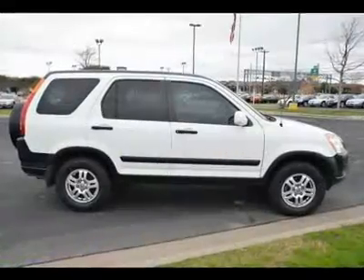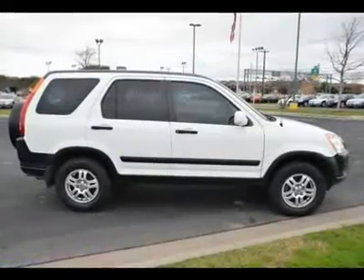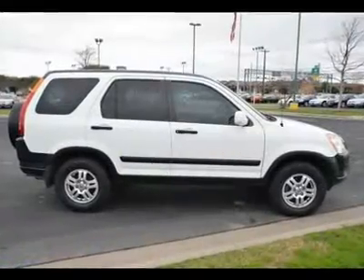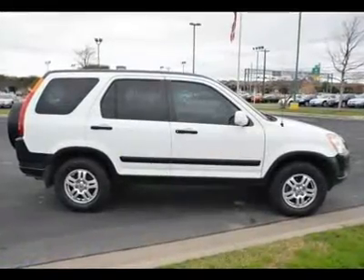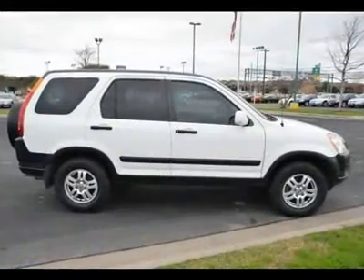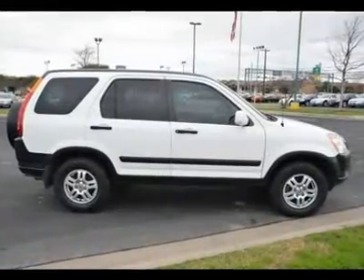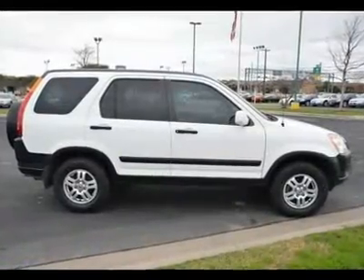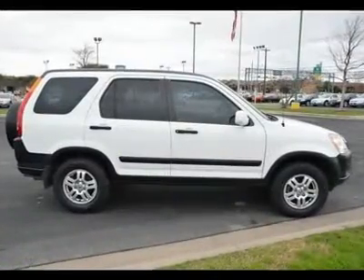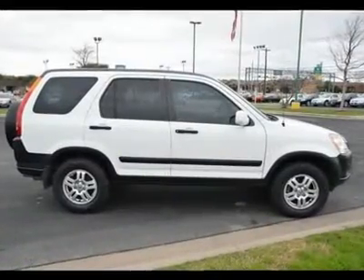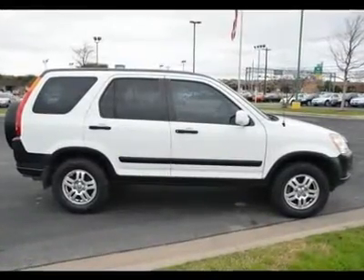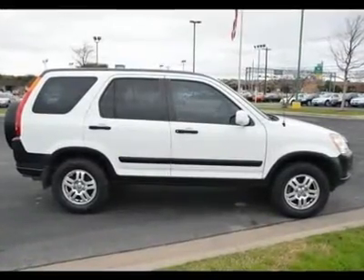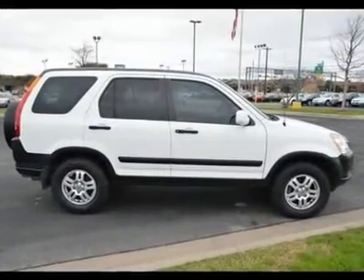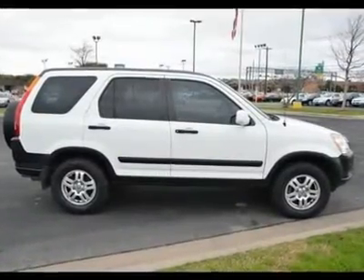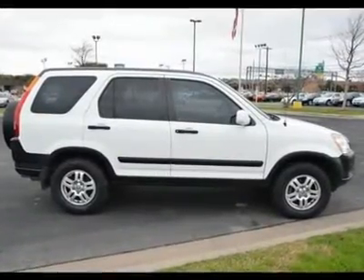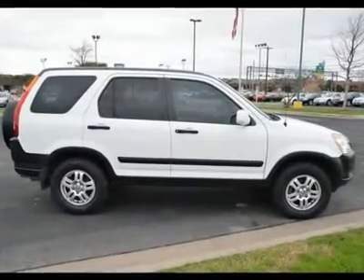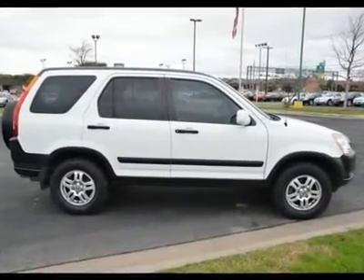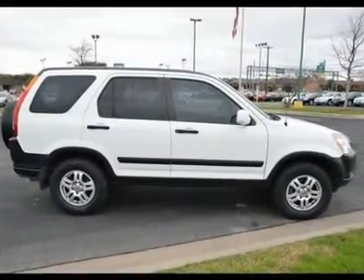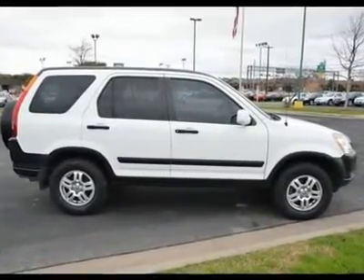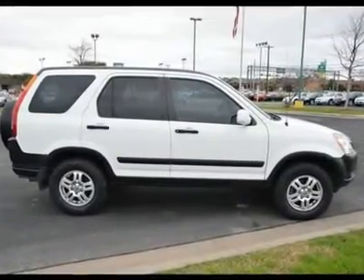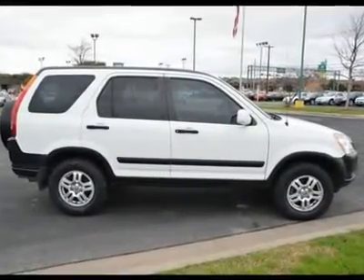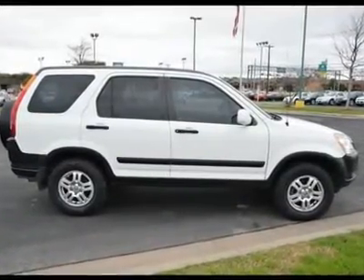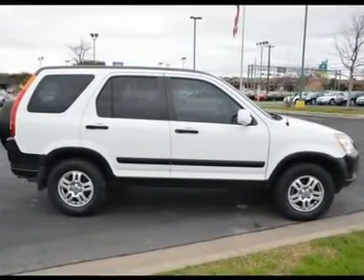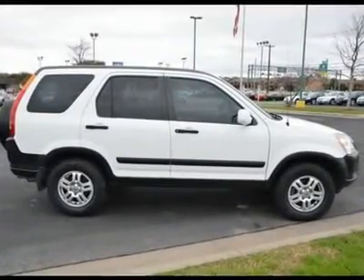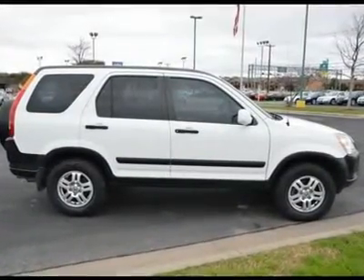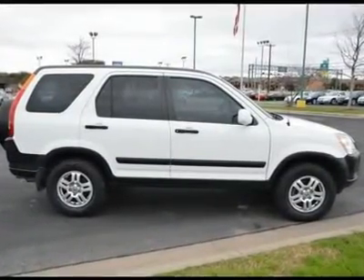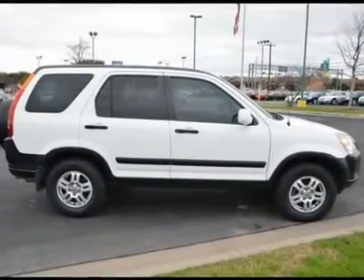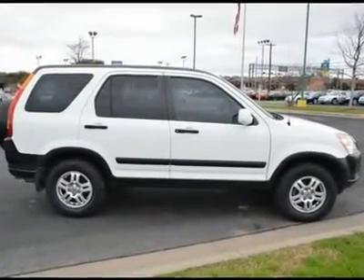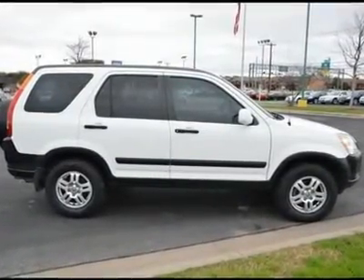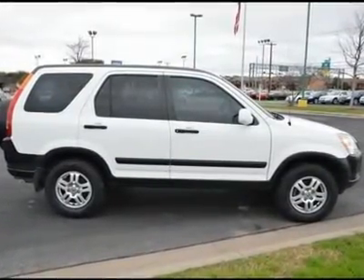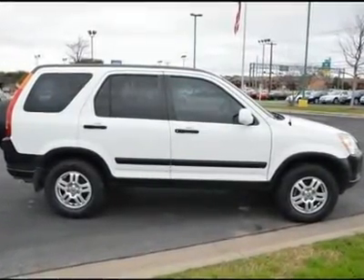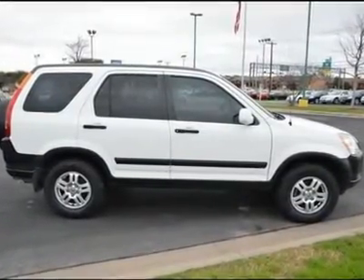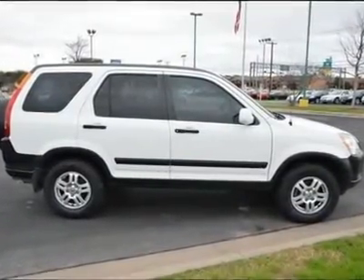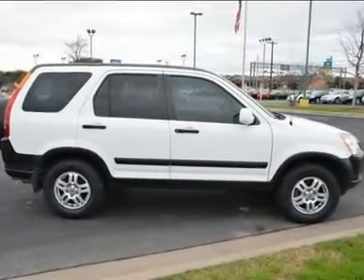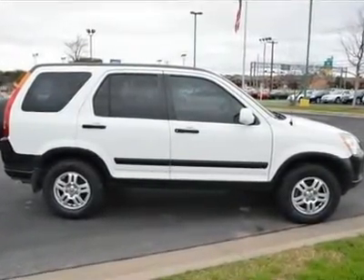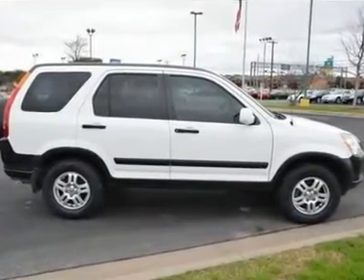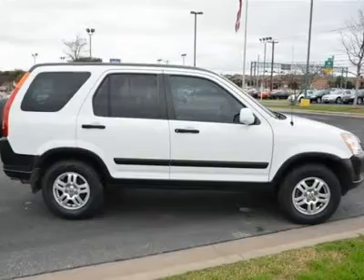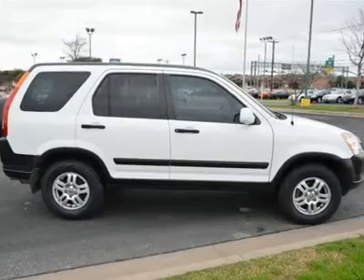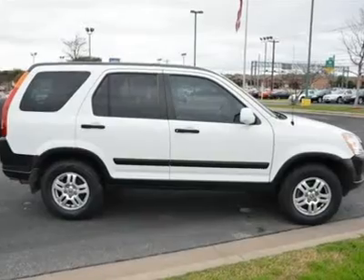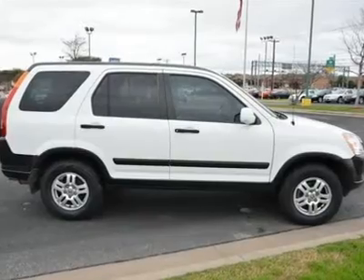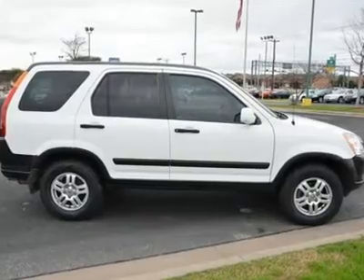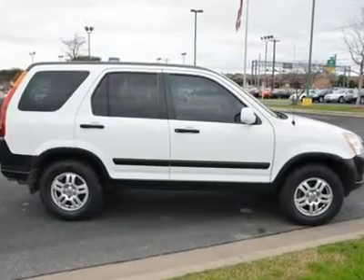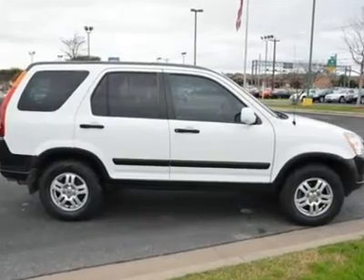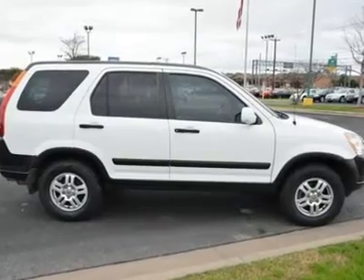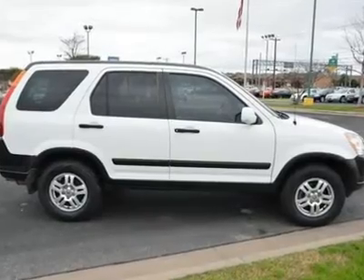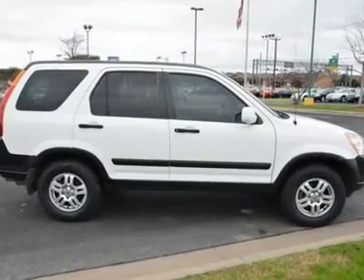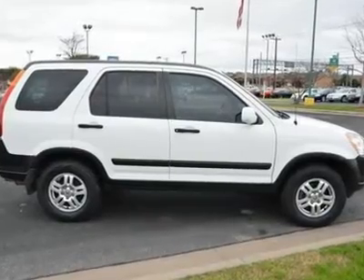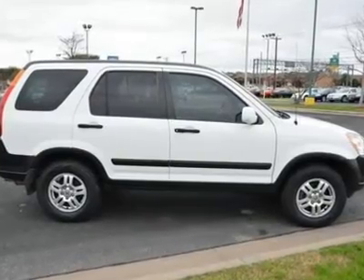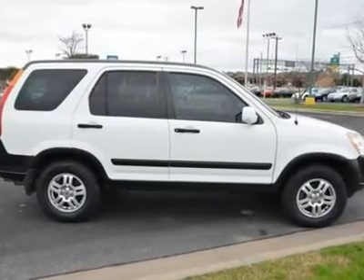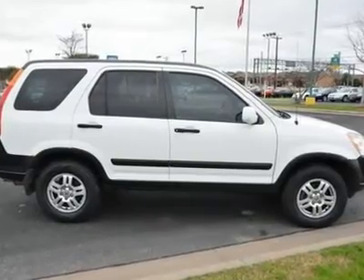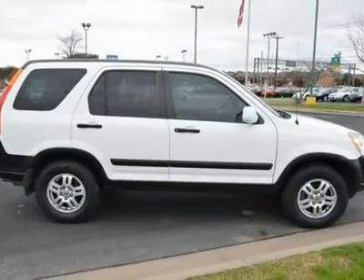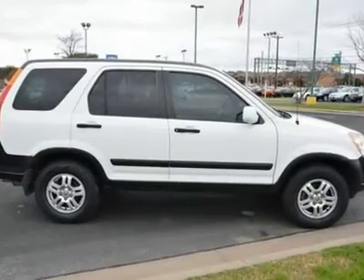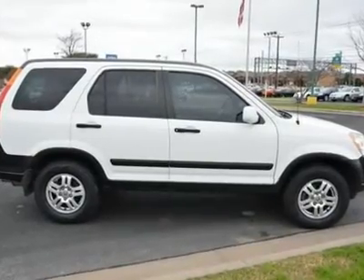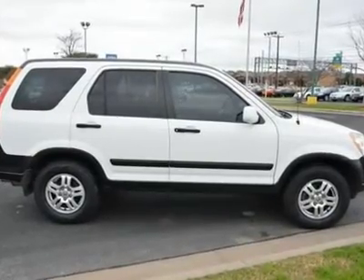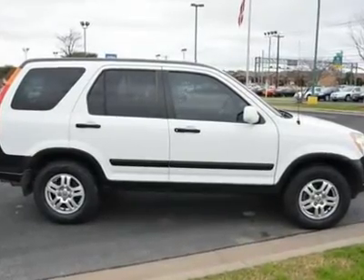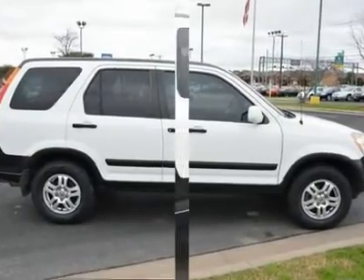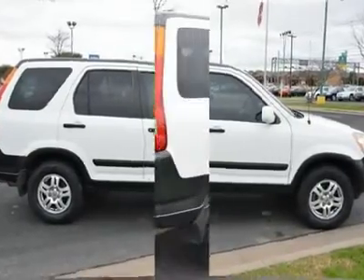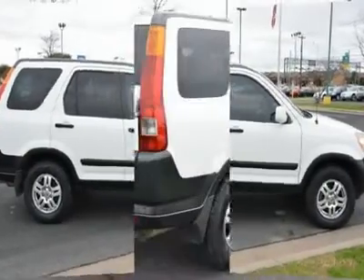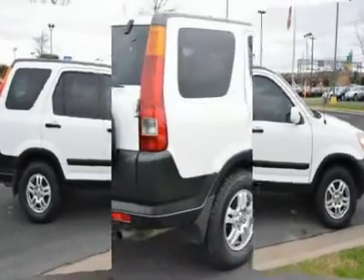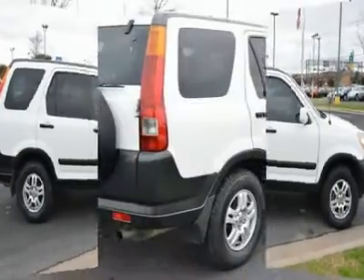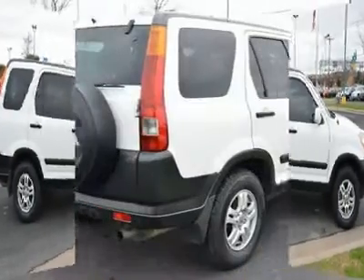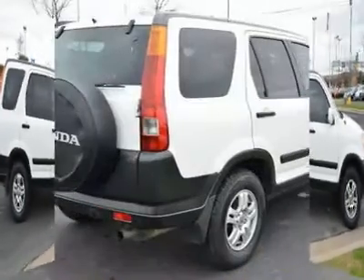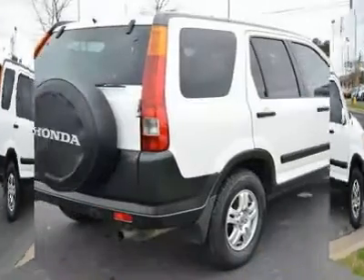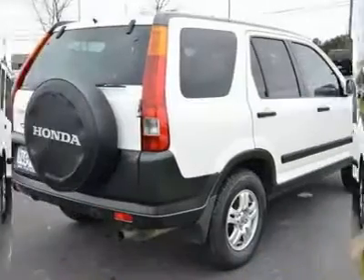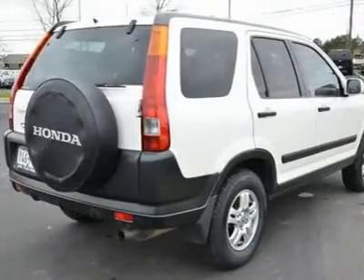Driver vanity mirror, passenger vanity mirror, front reading lamps, rear reading lamps, auxiliary power outlet.